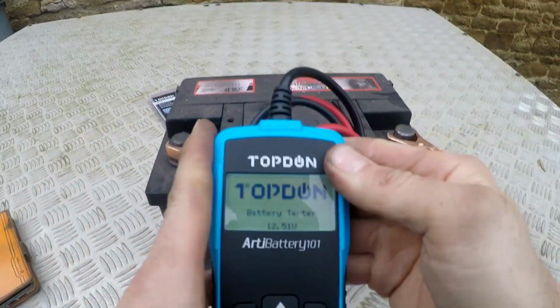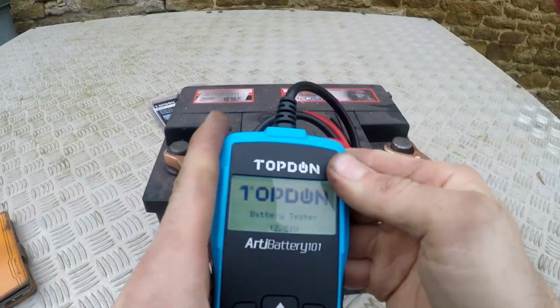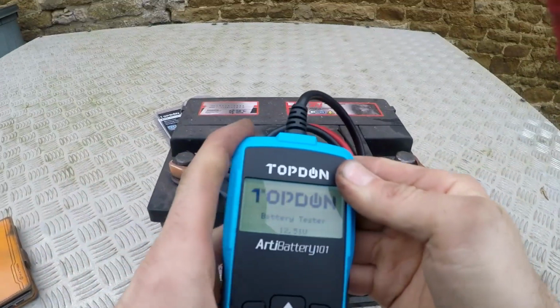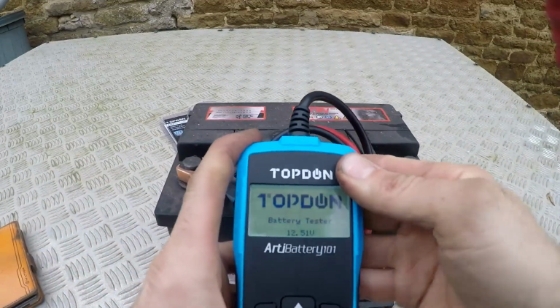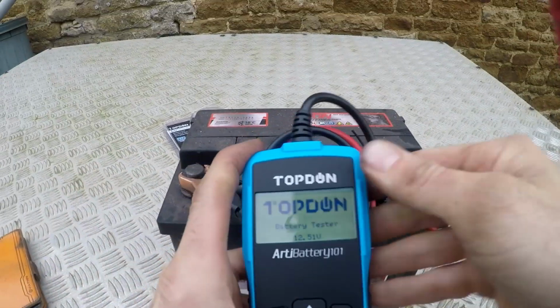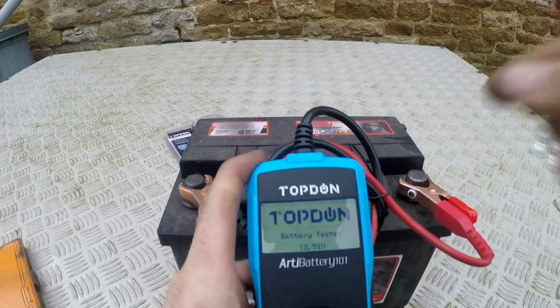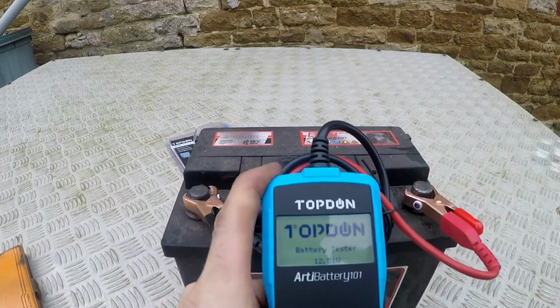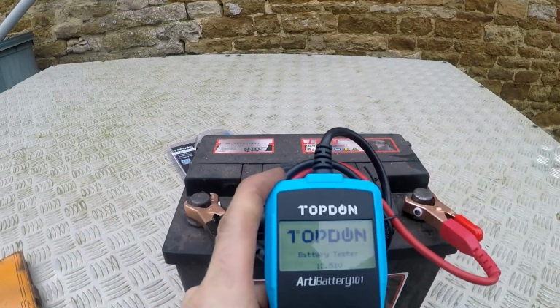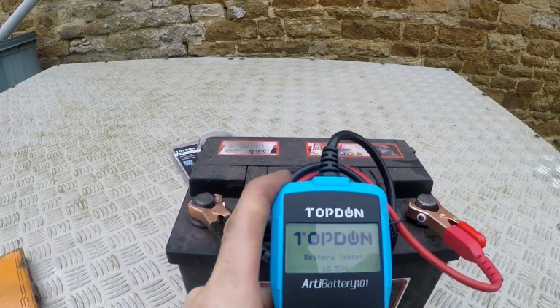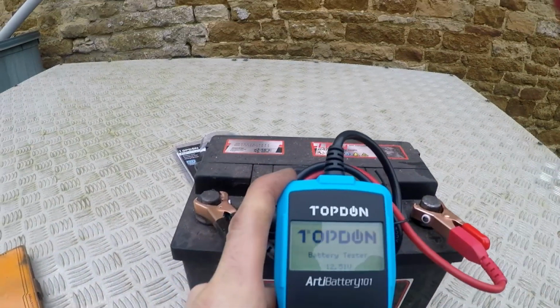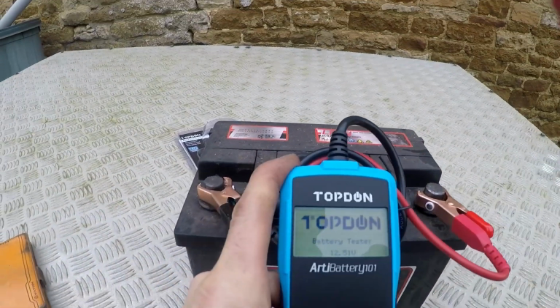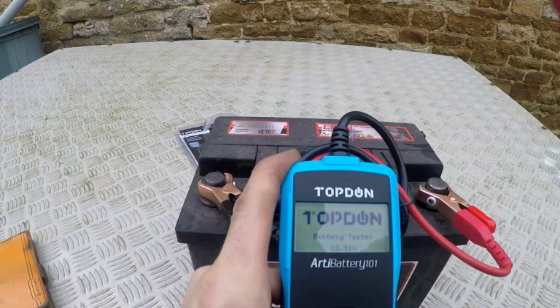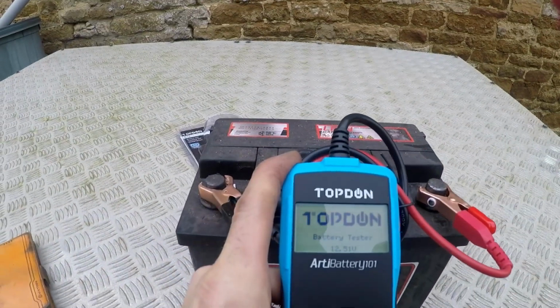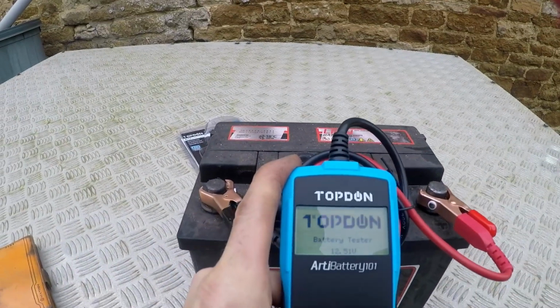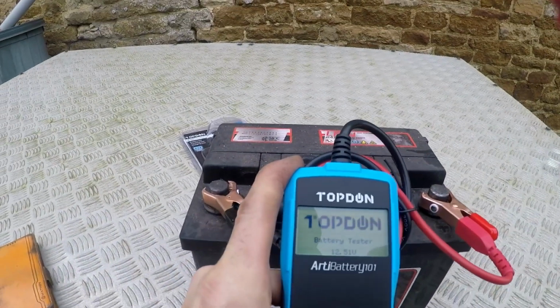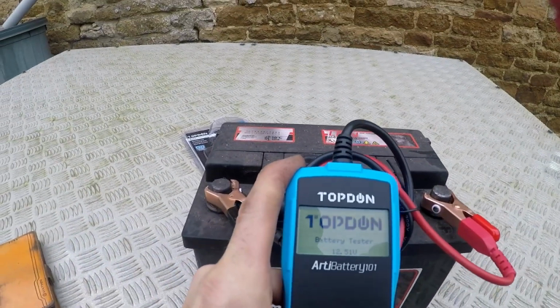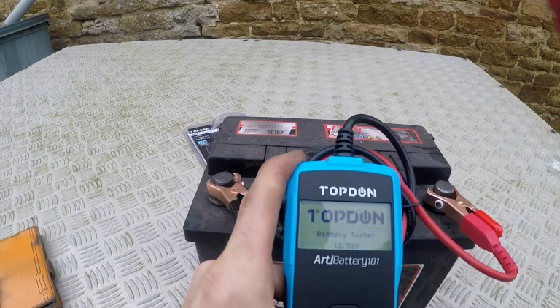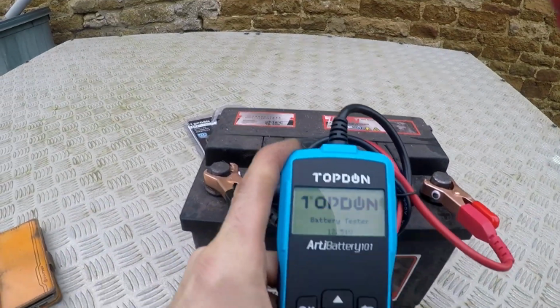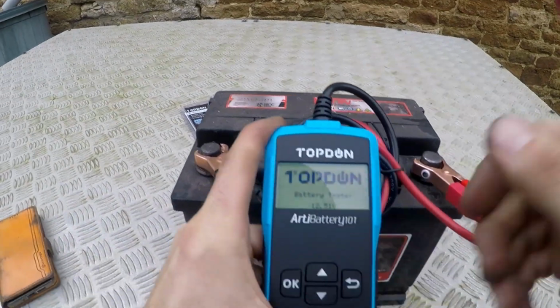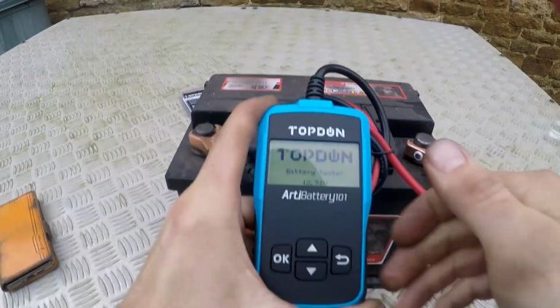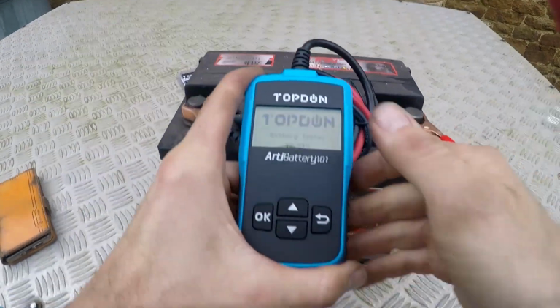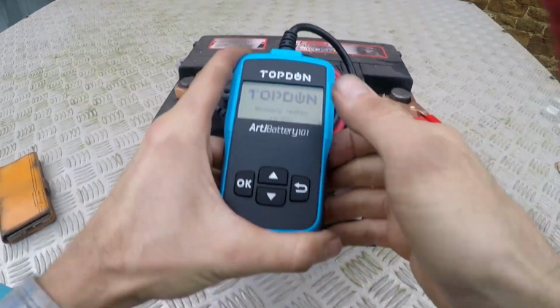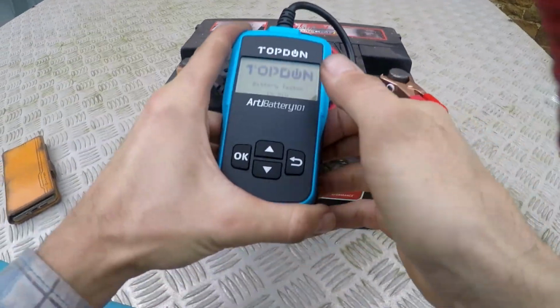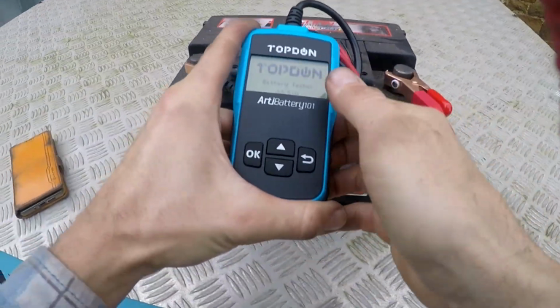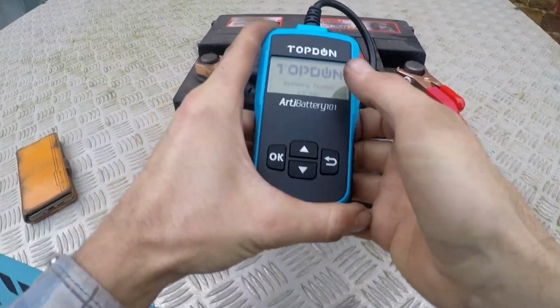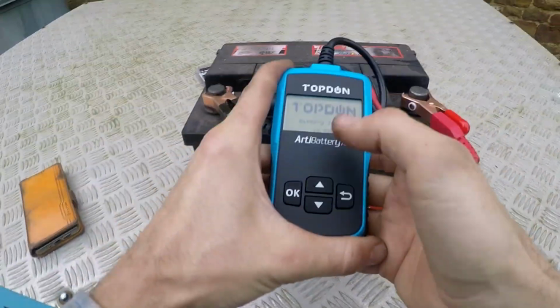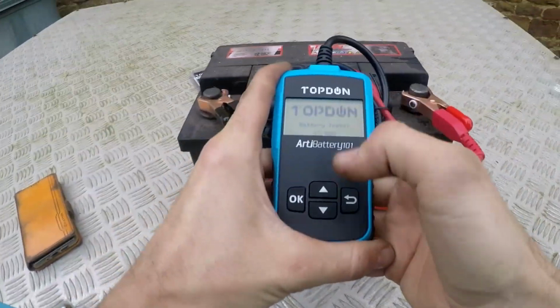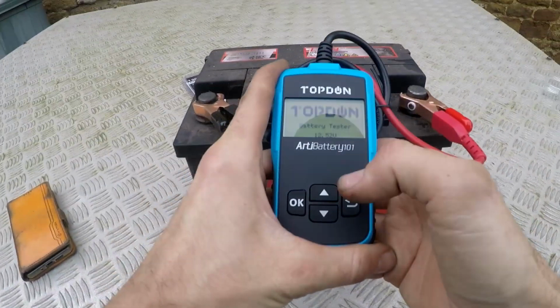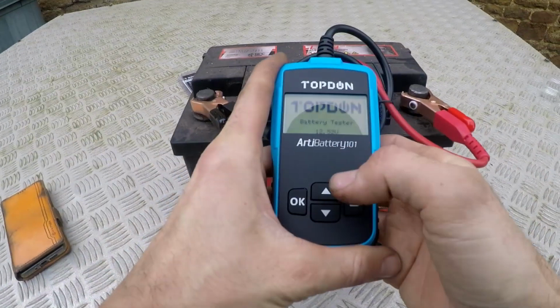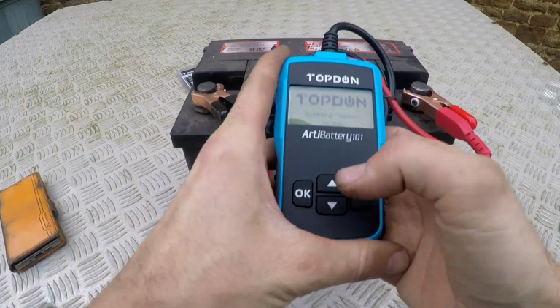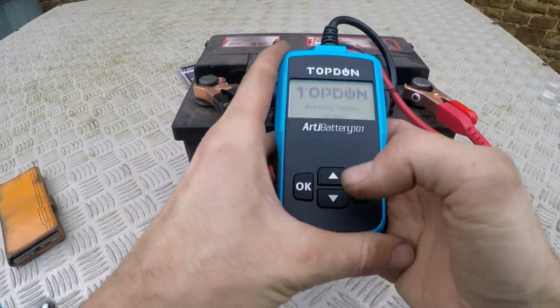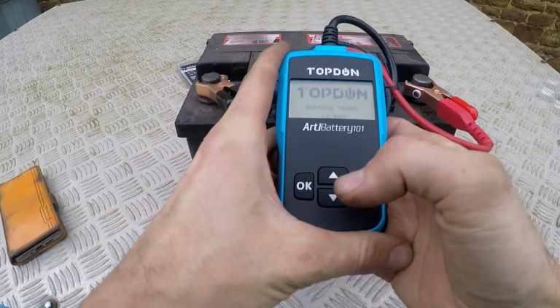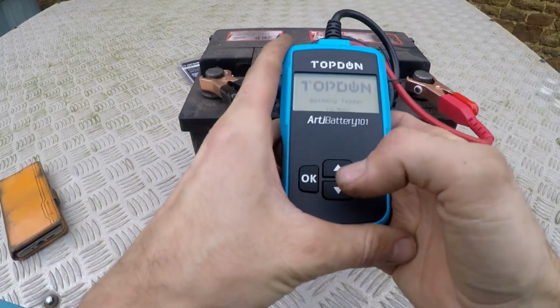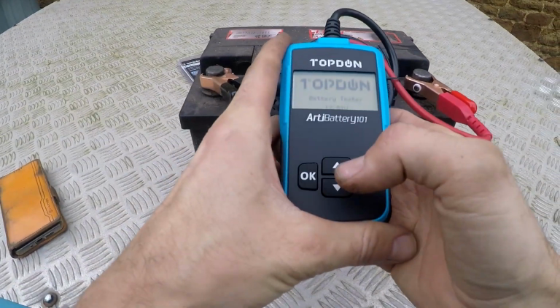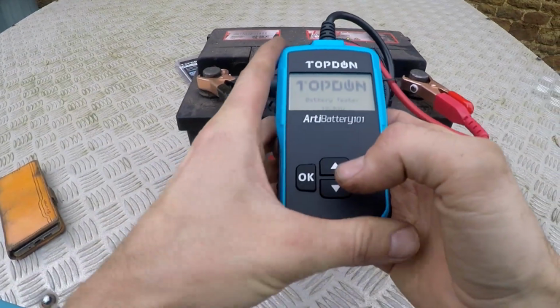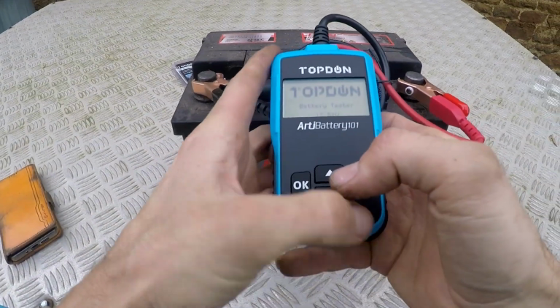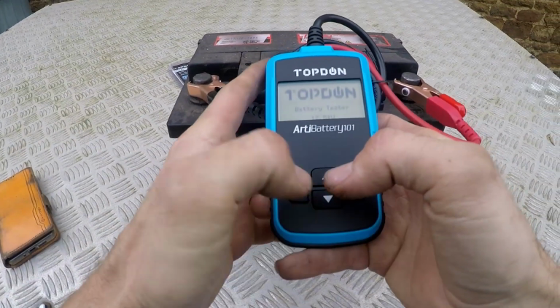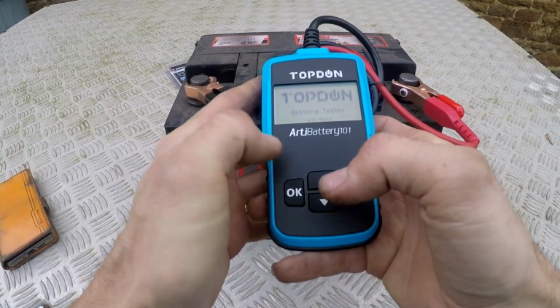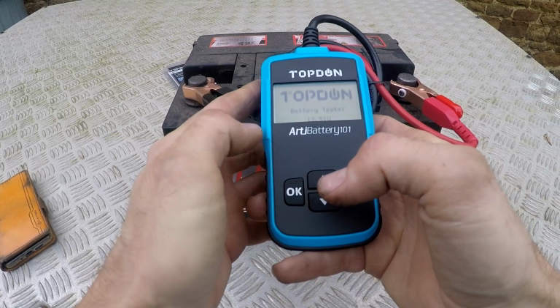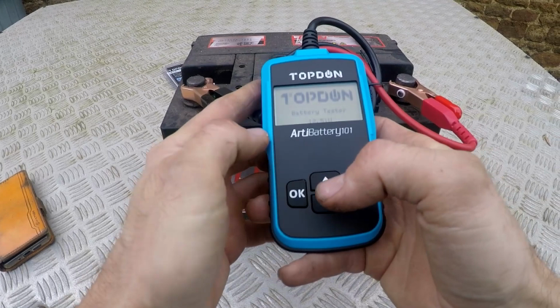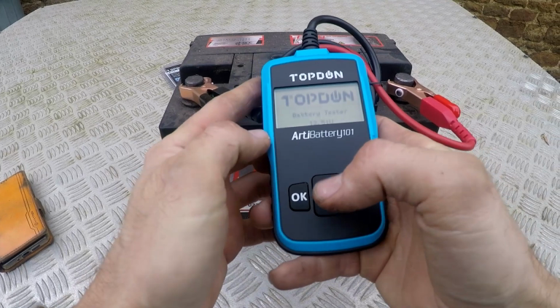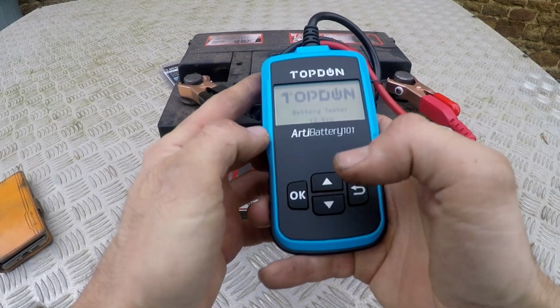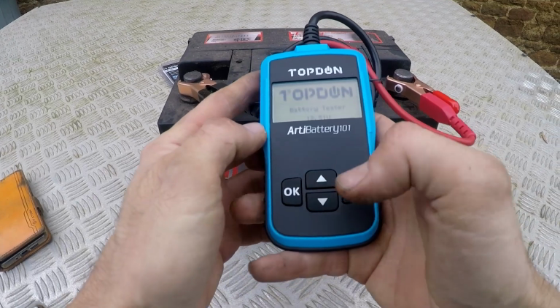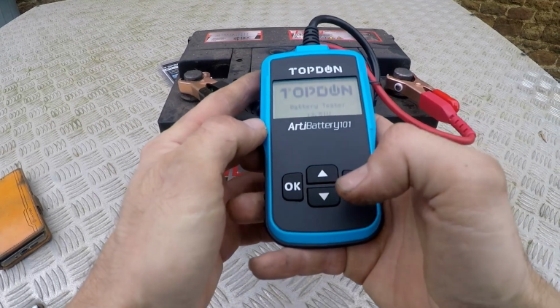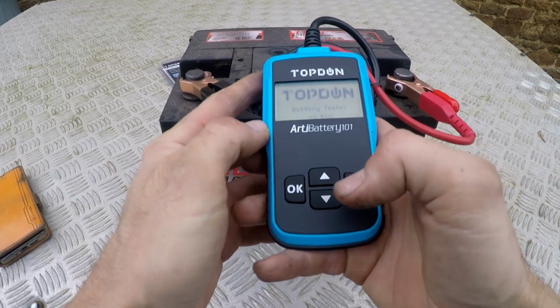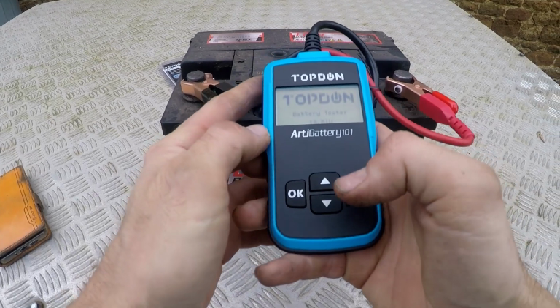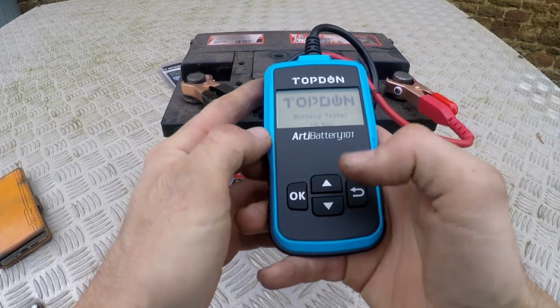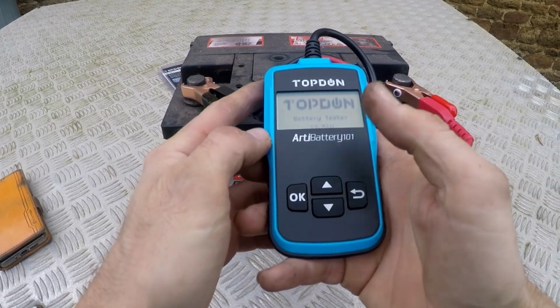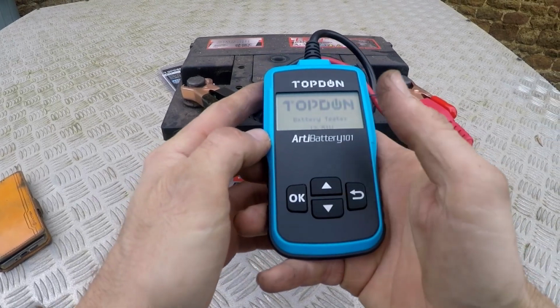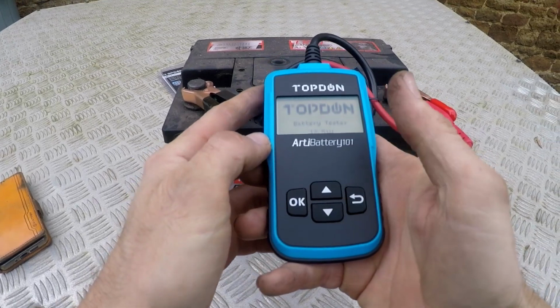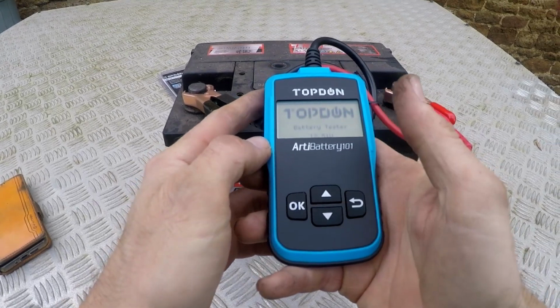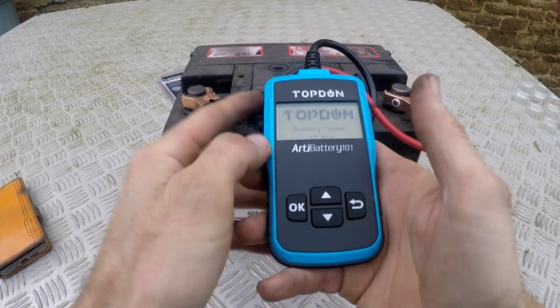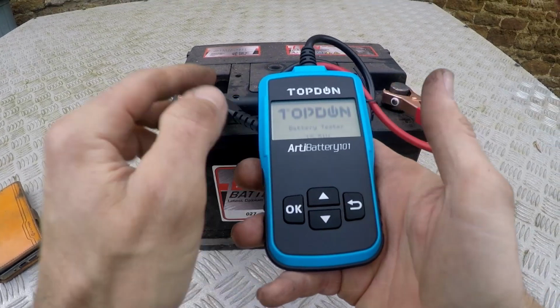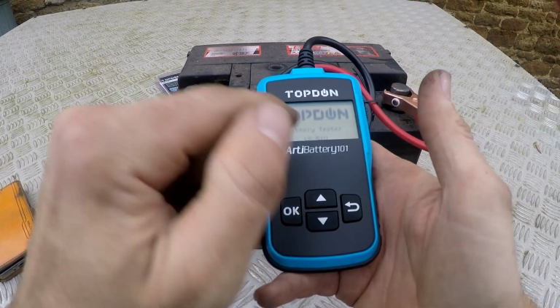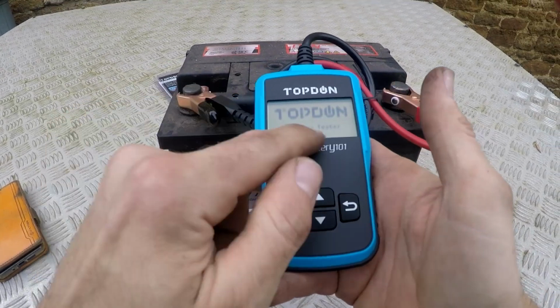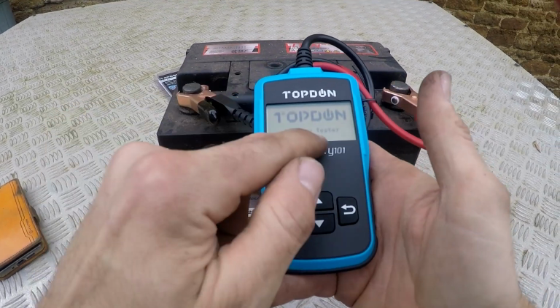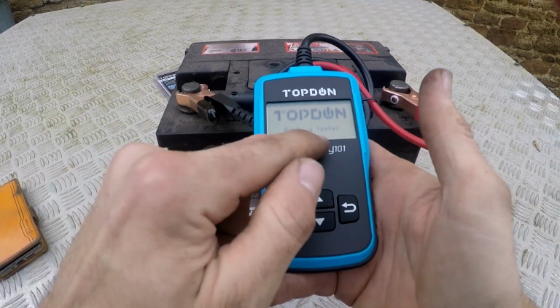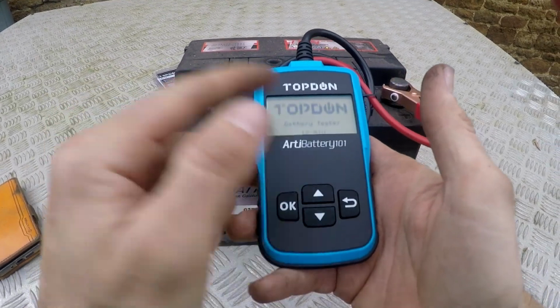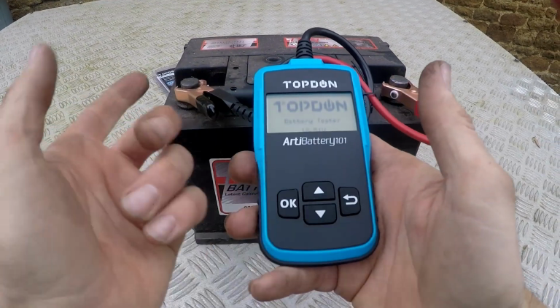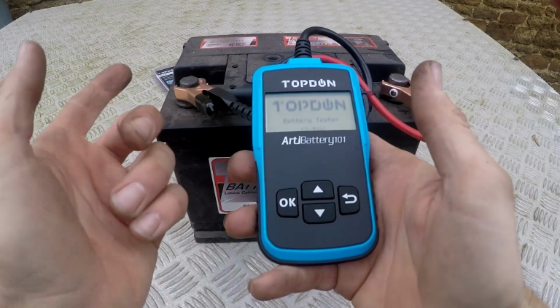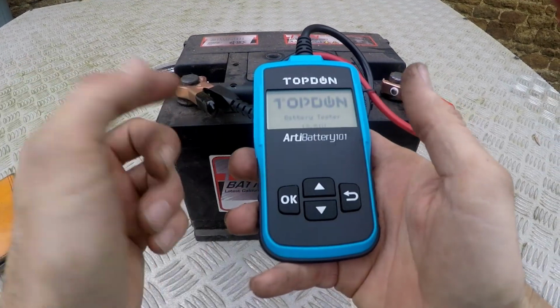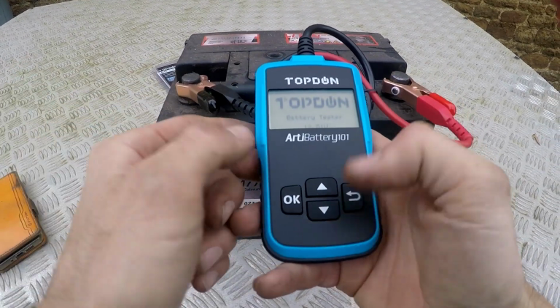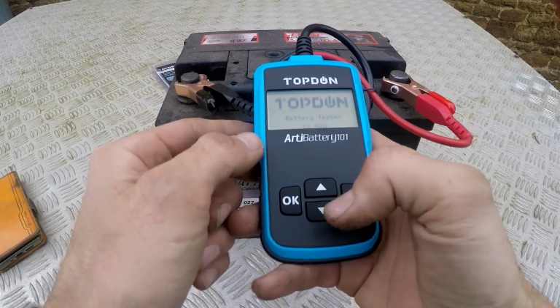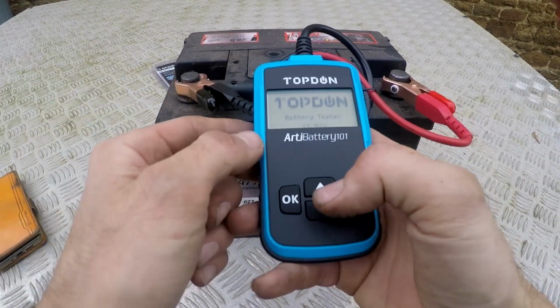It has turned on, which is good. It's telling me the voltage straight away.